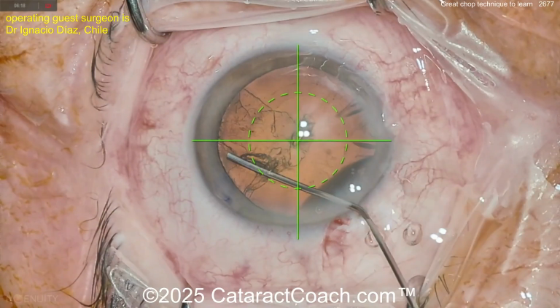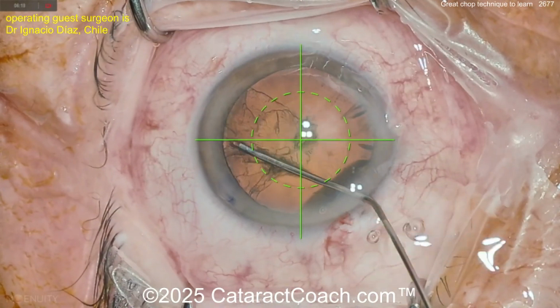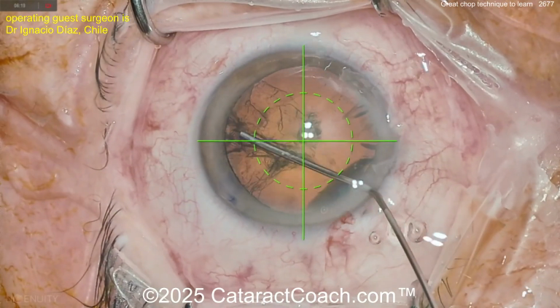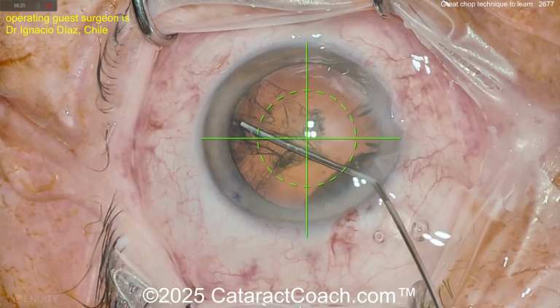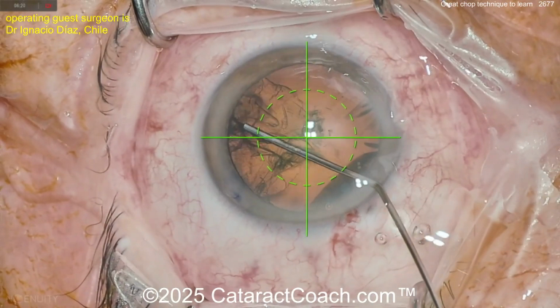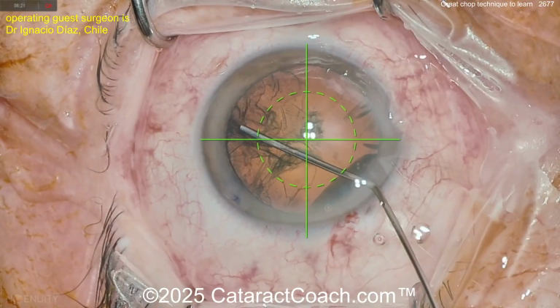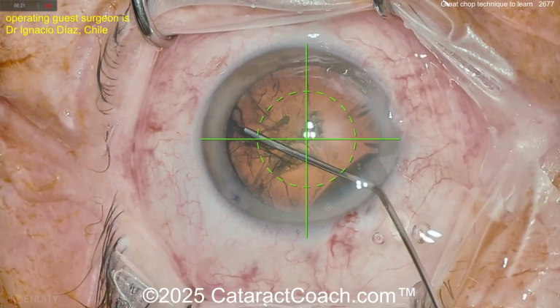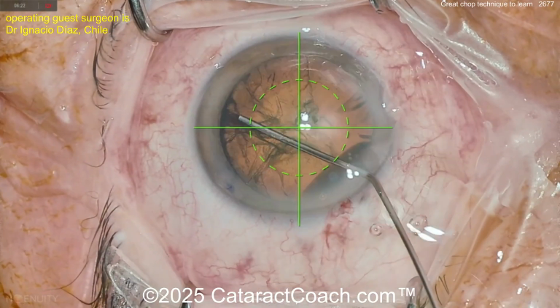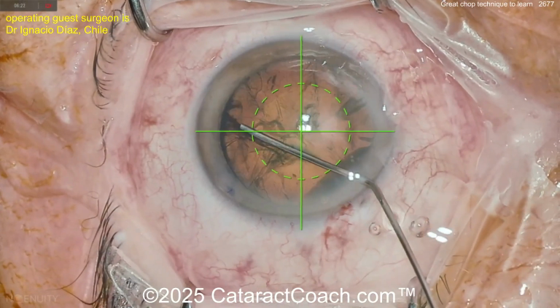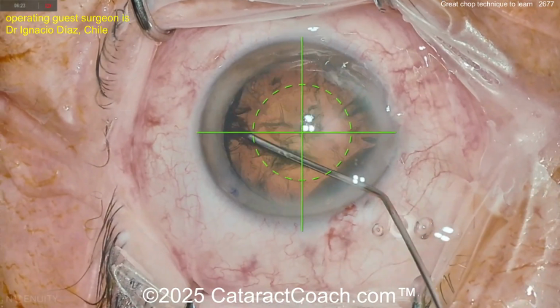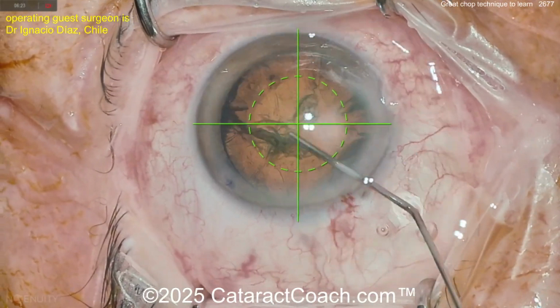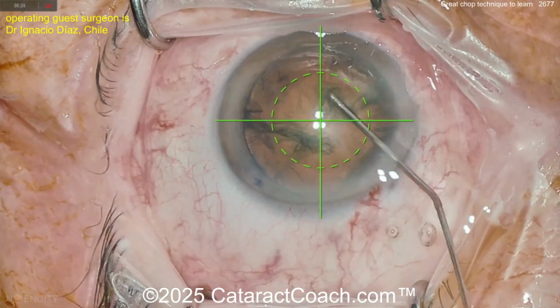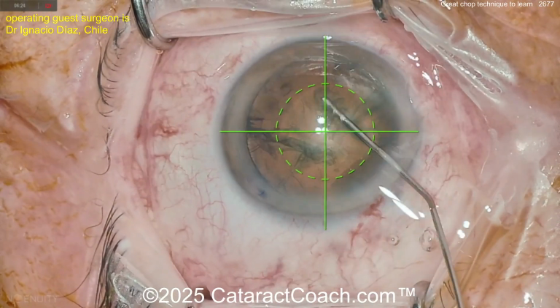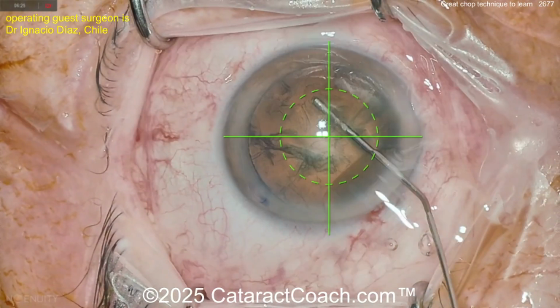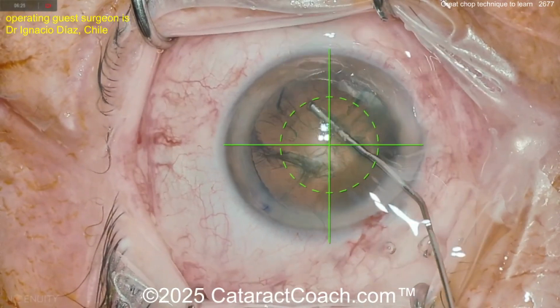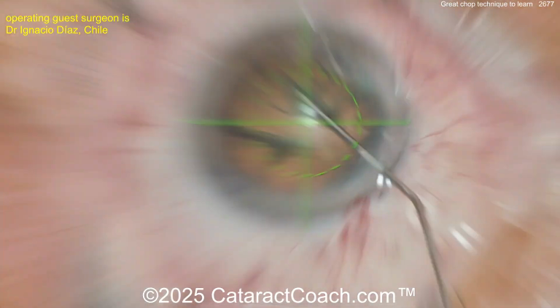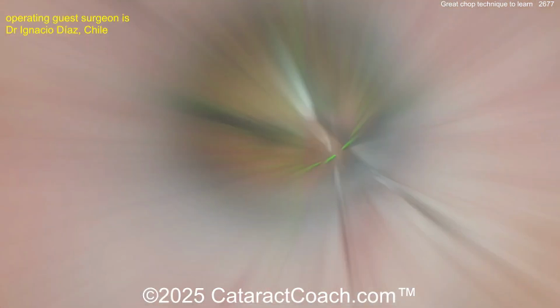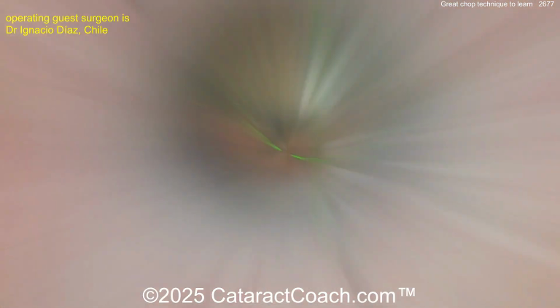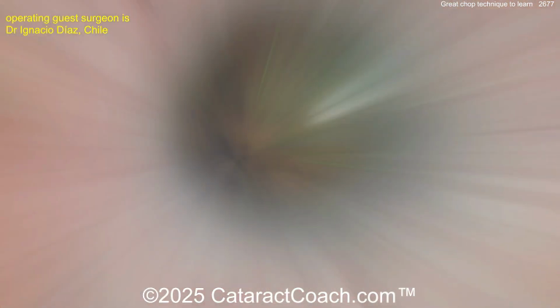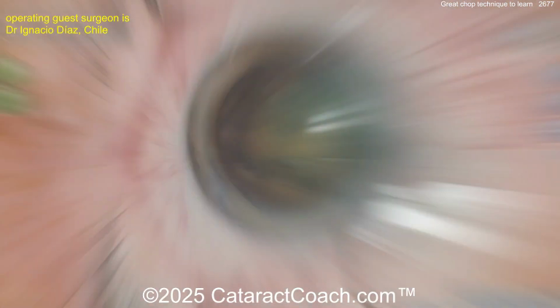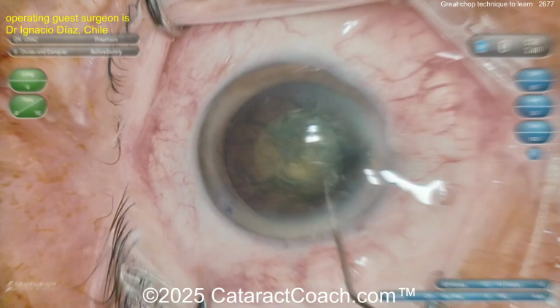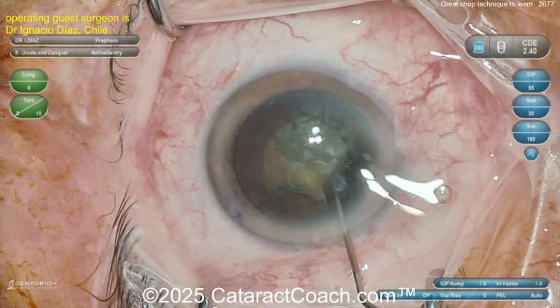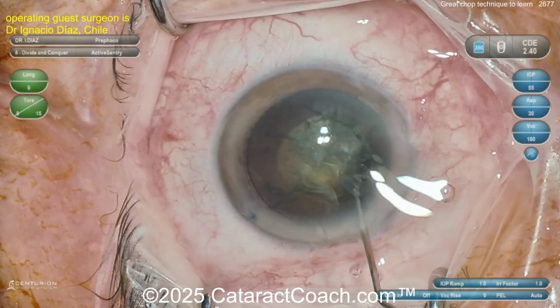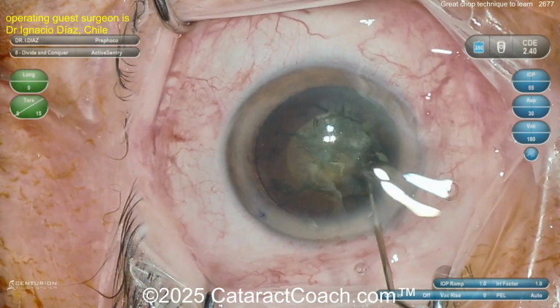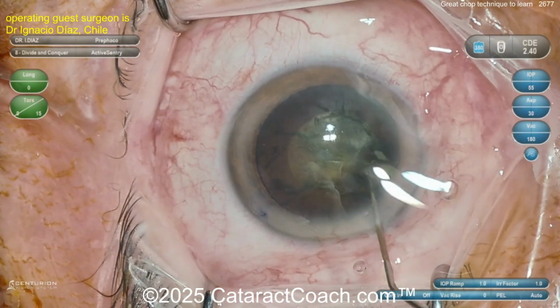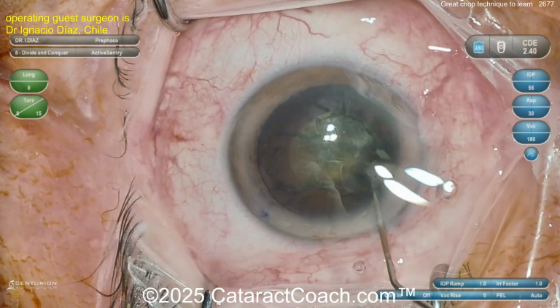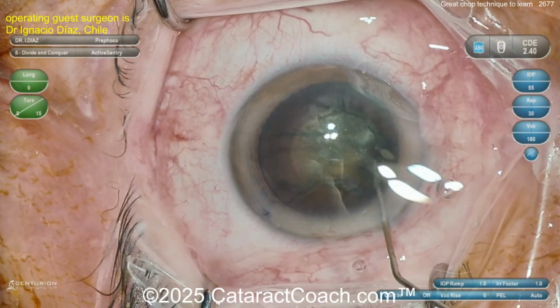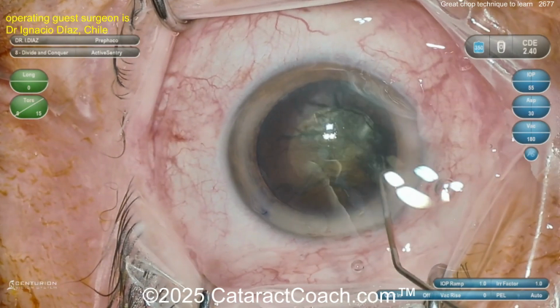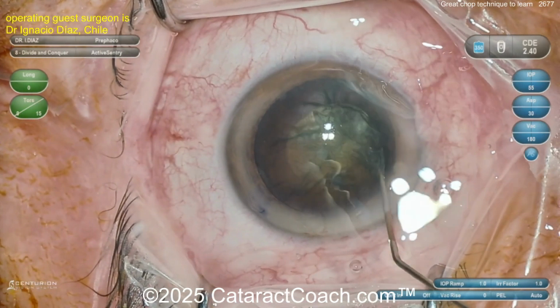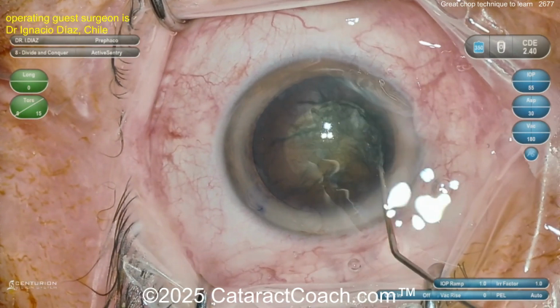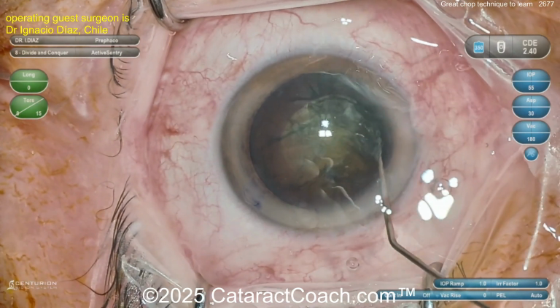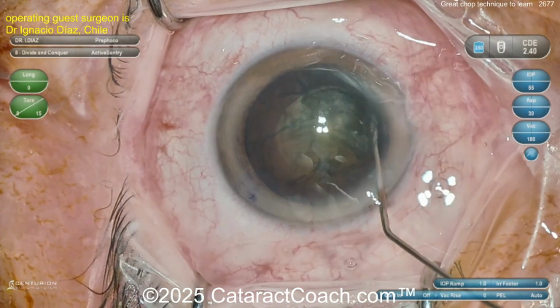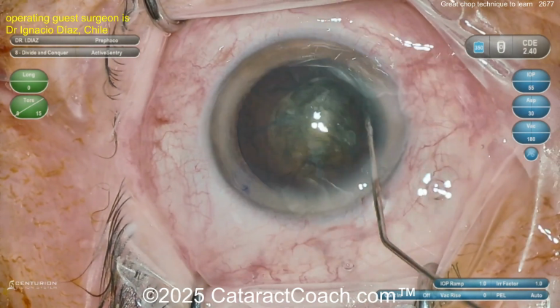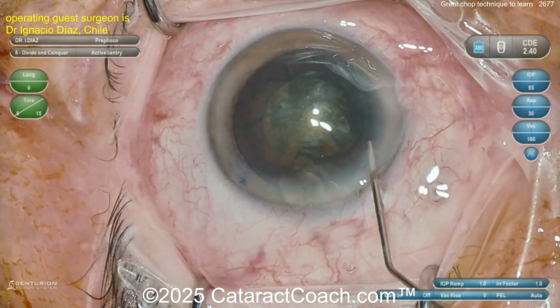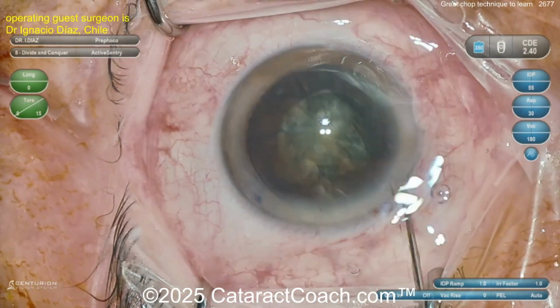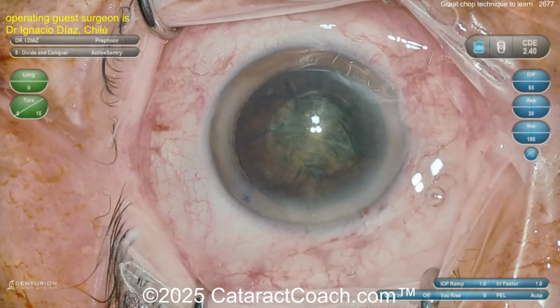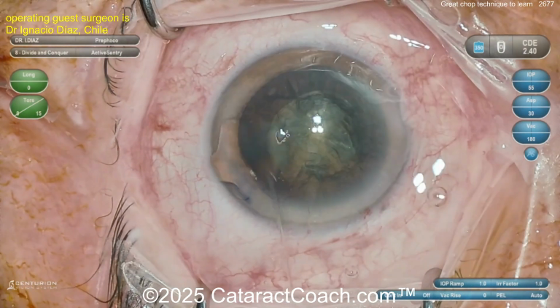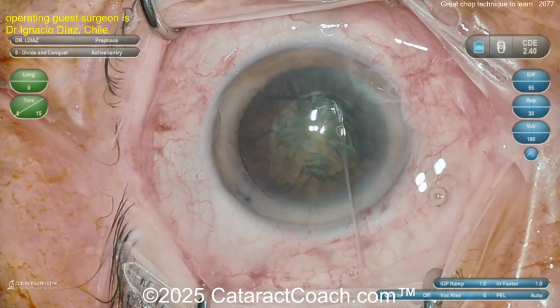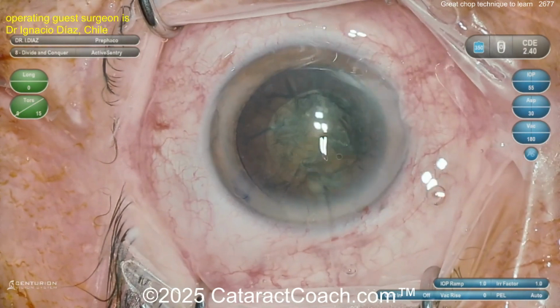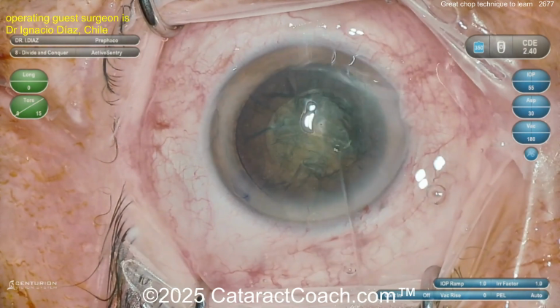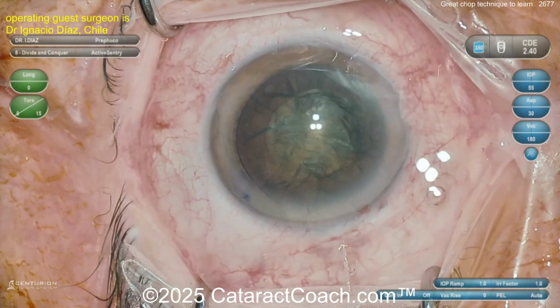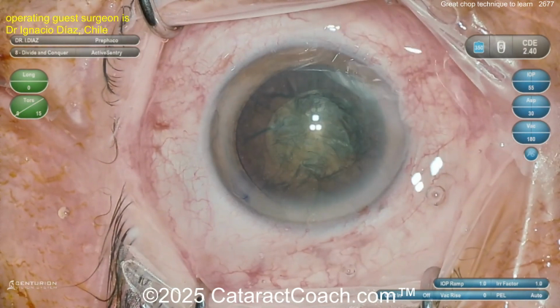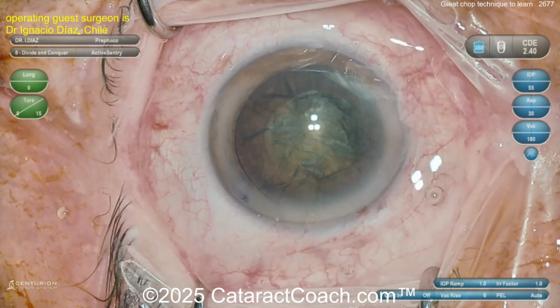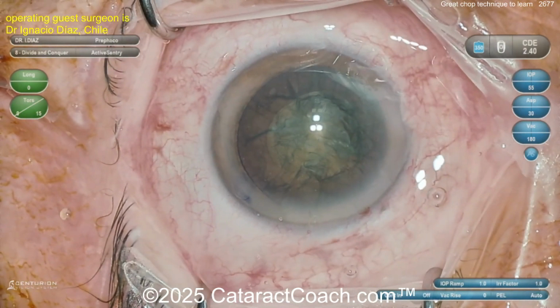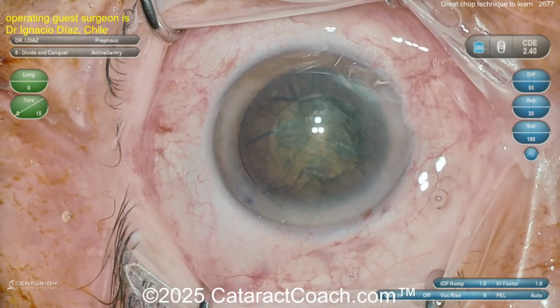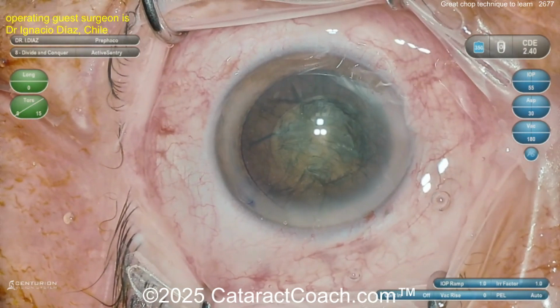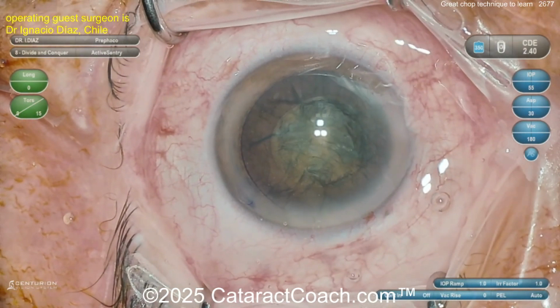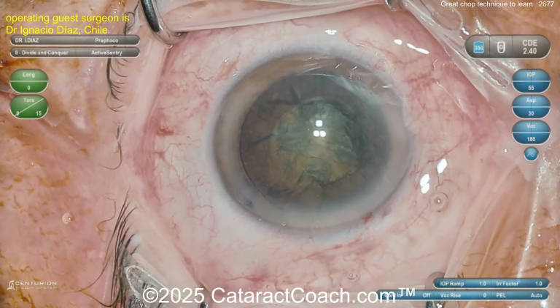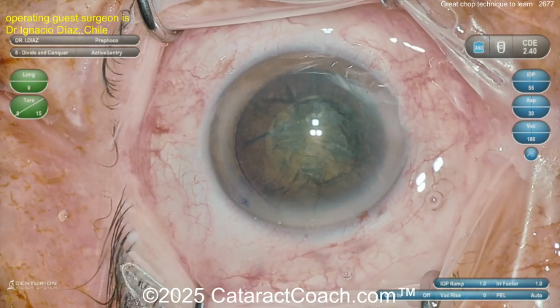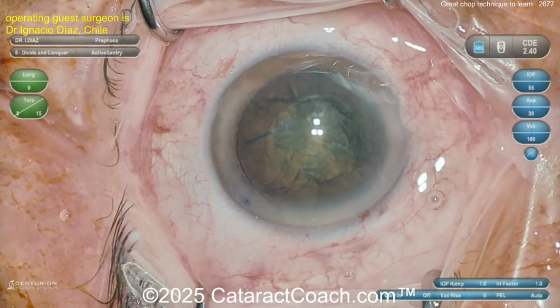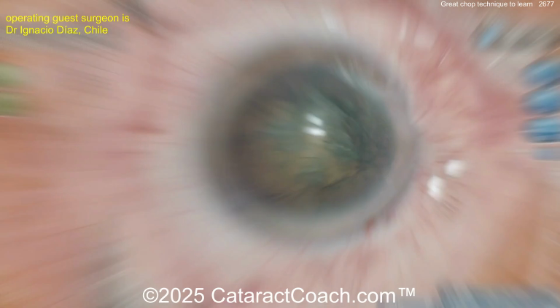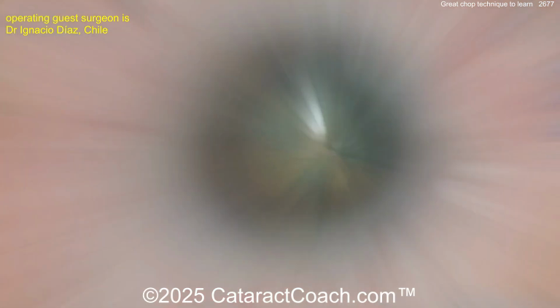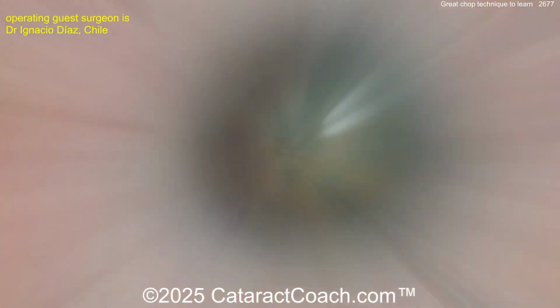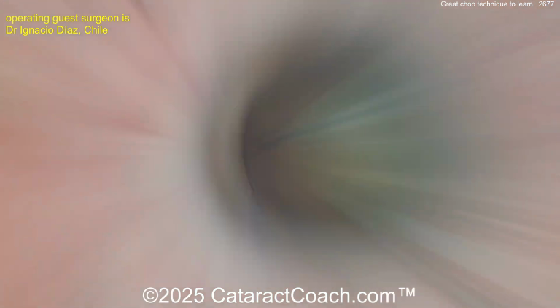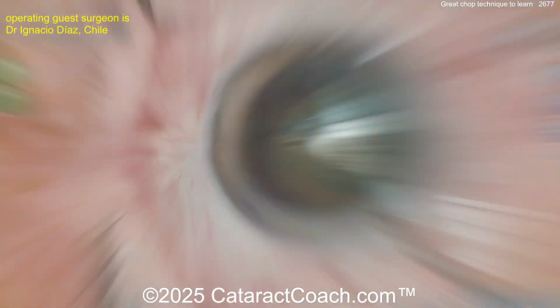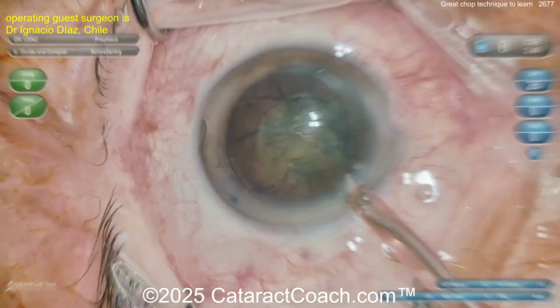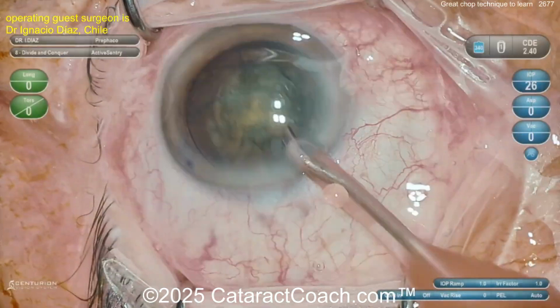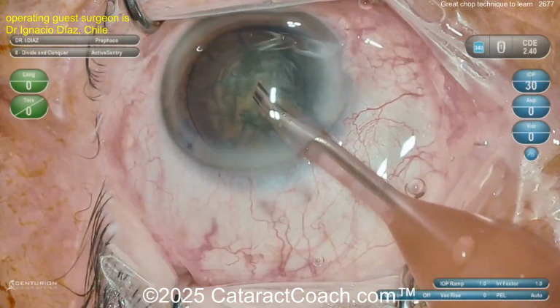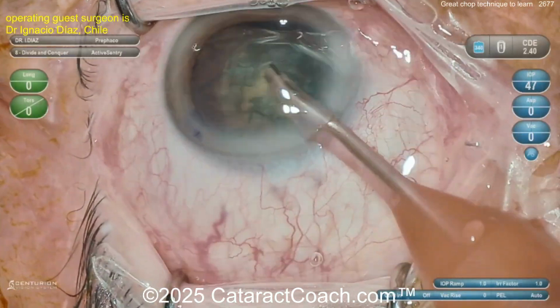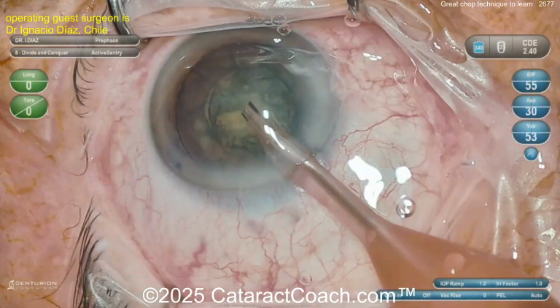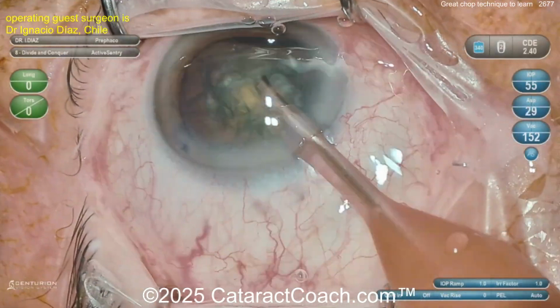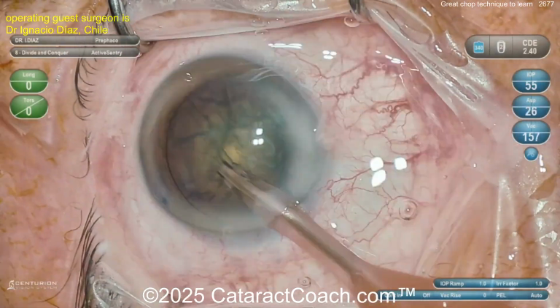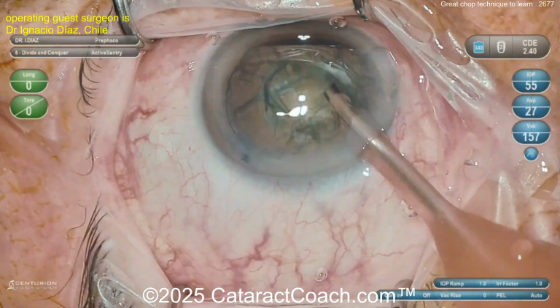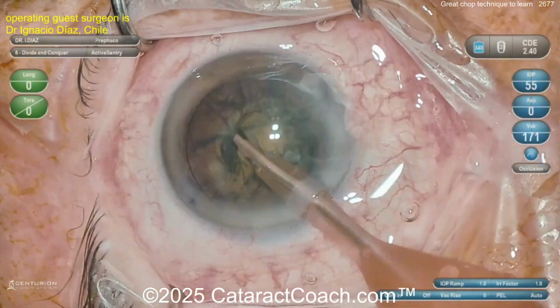Here's some hydrodissection — good fluid wave. Here comes the chop part, rotating it first though. Remember: if it does not spin, you will not win.